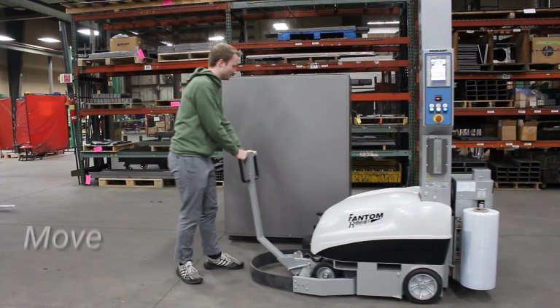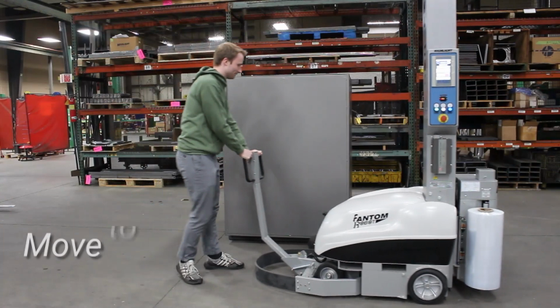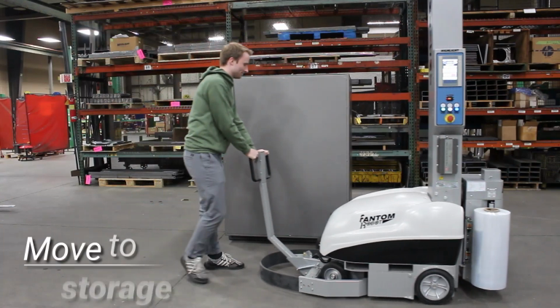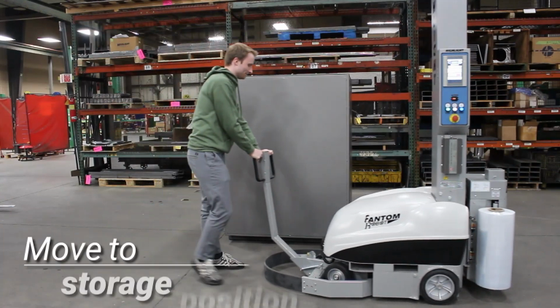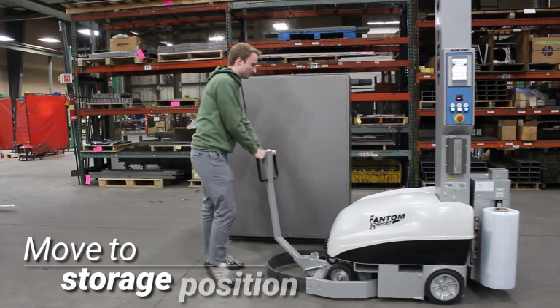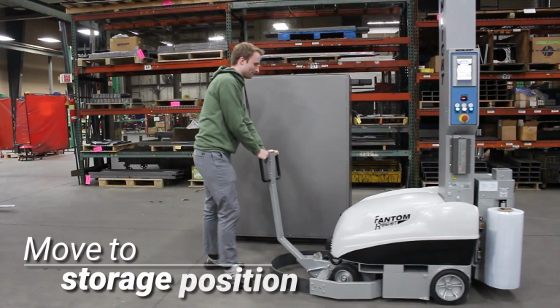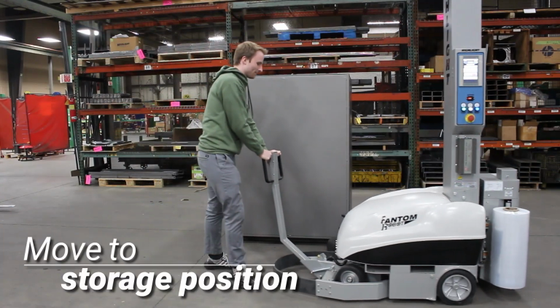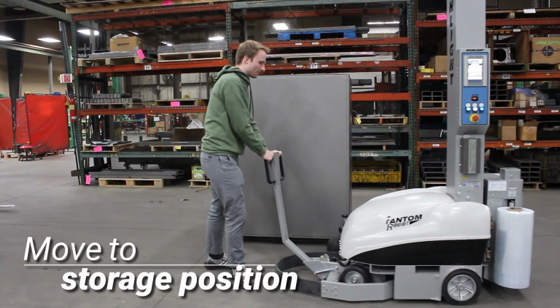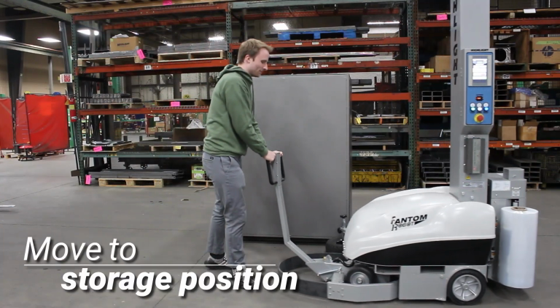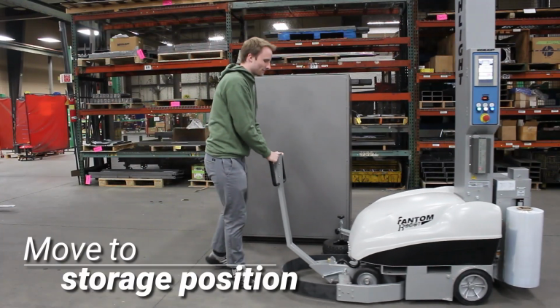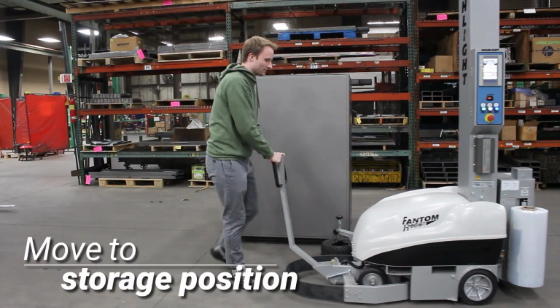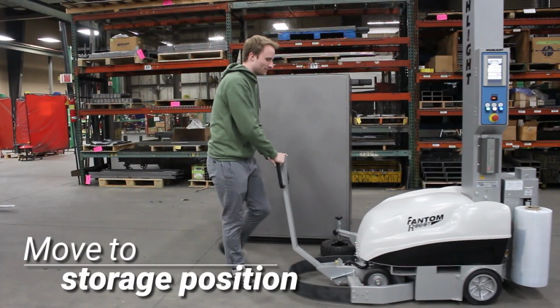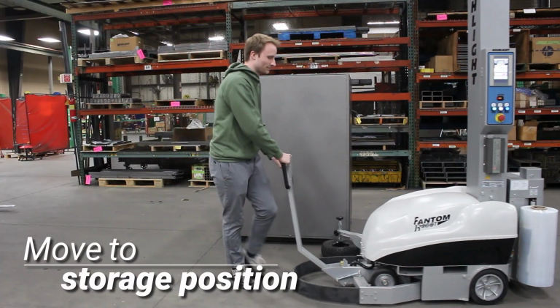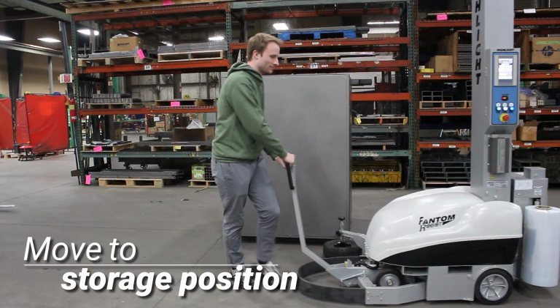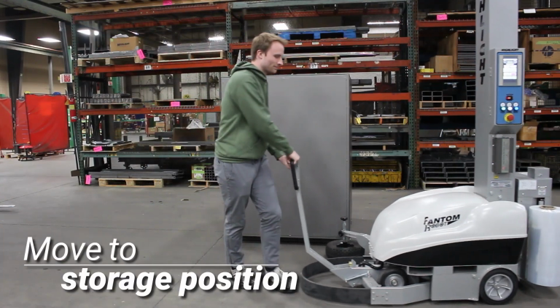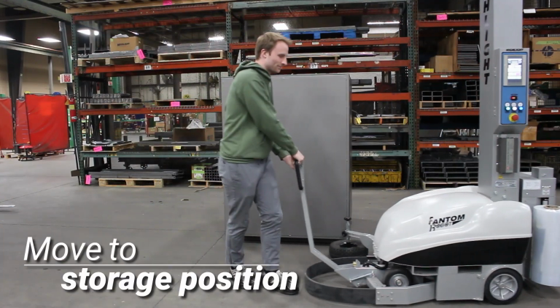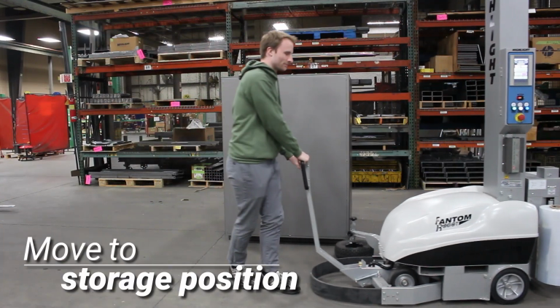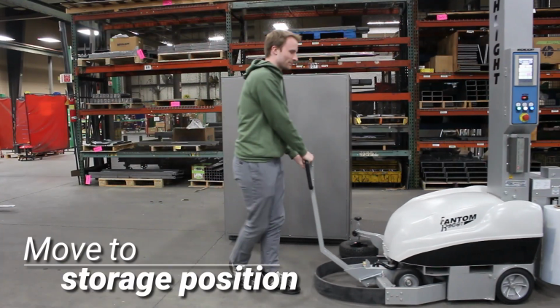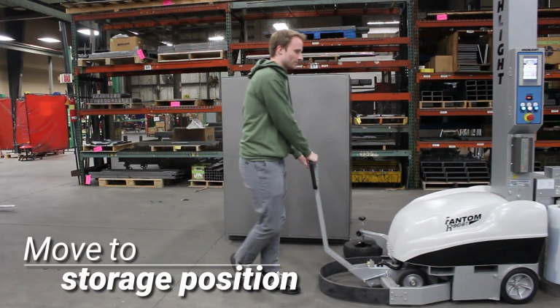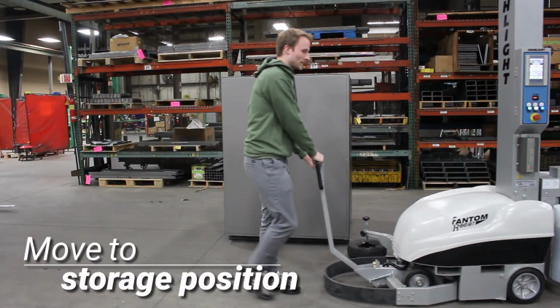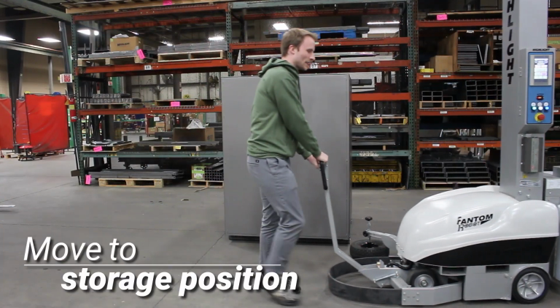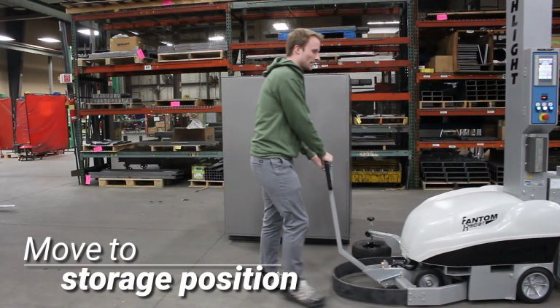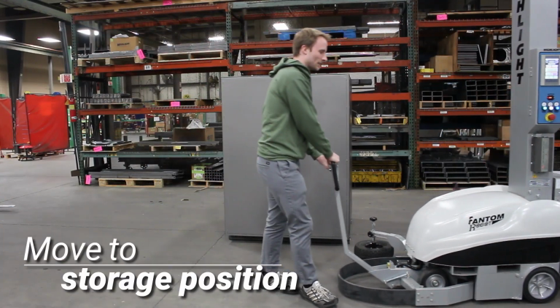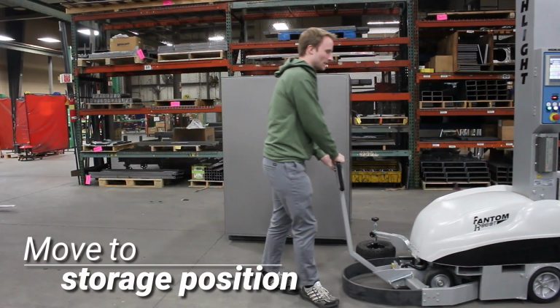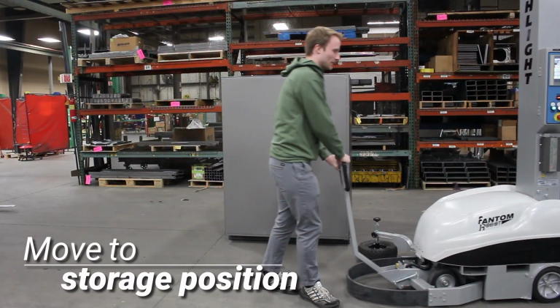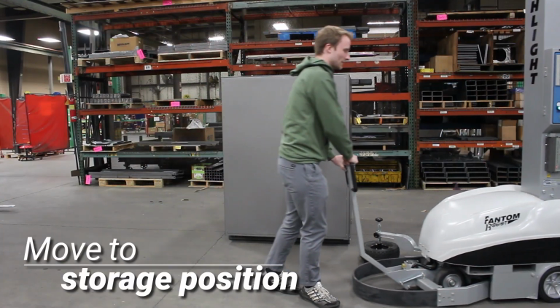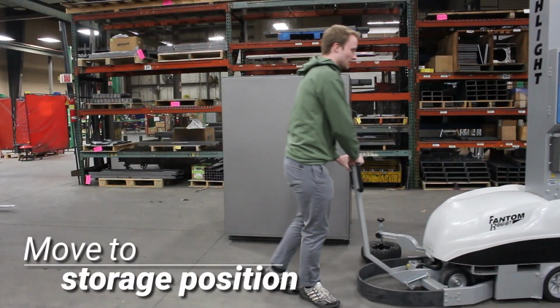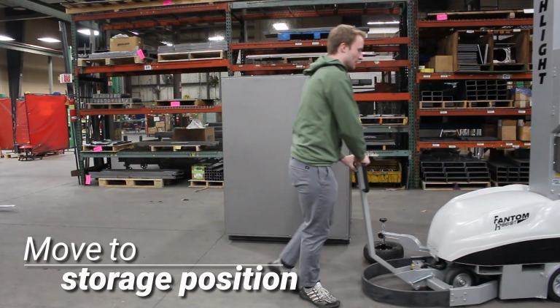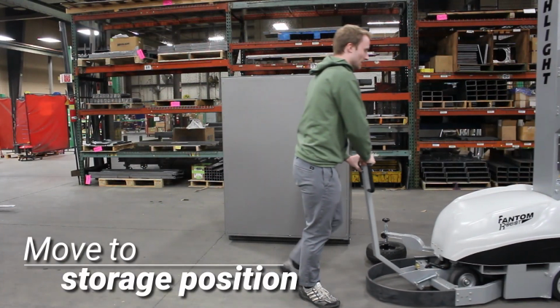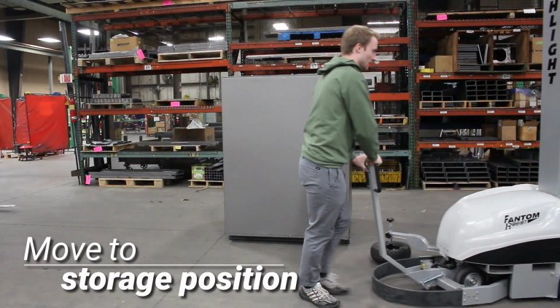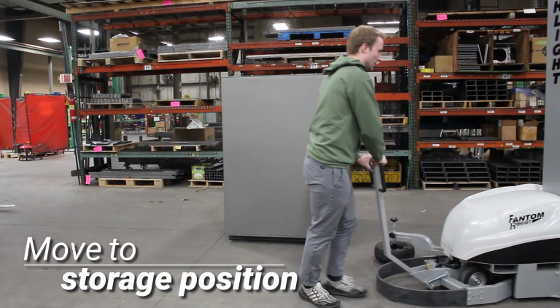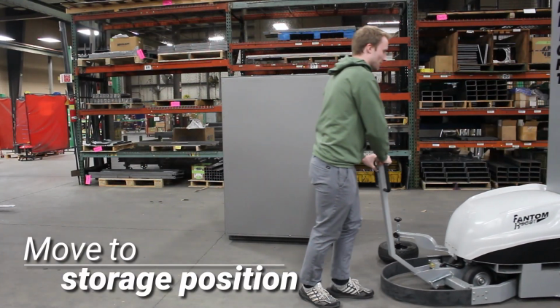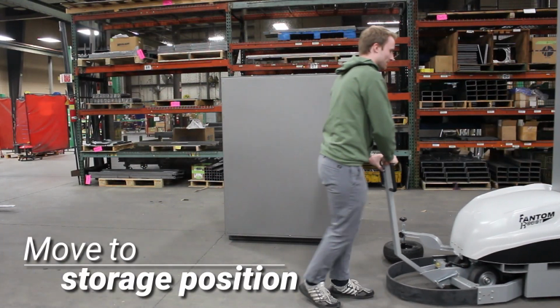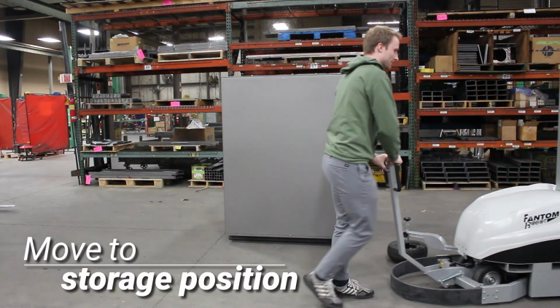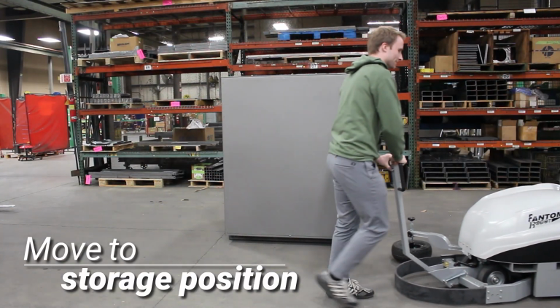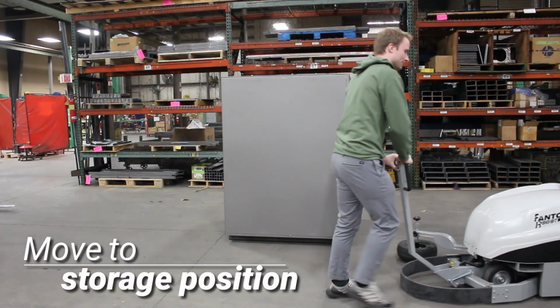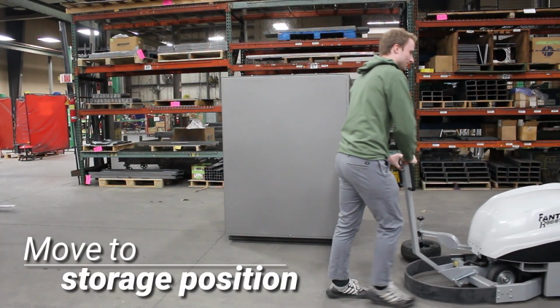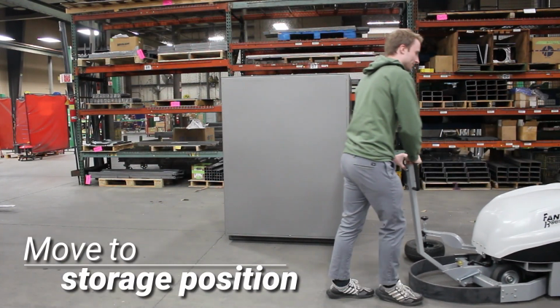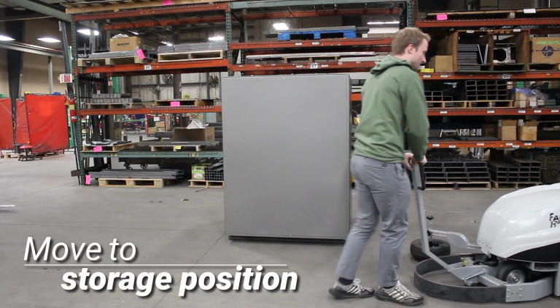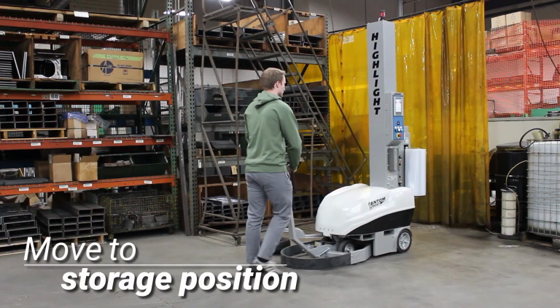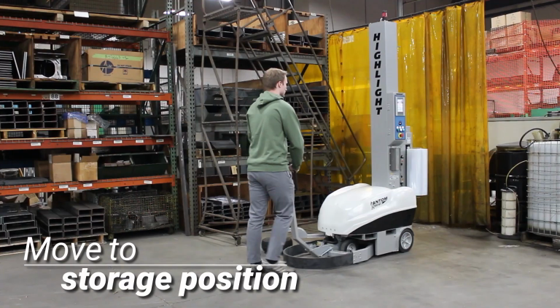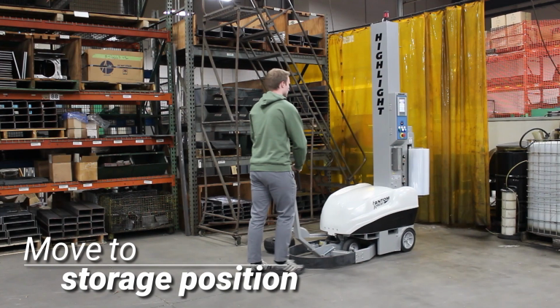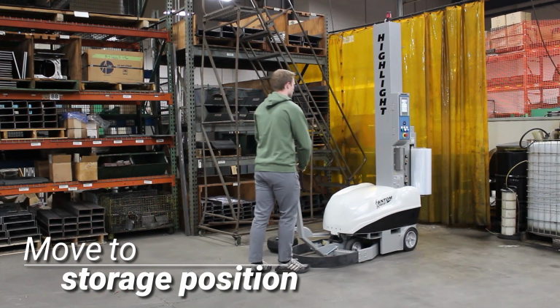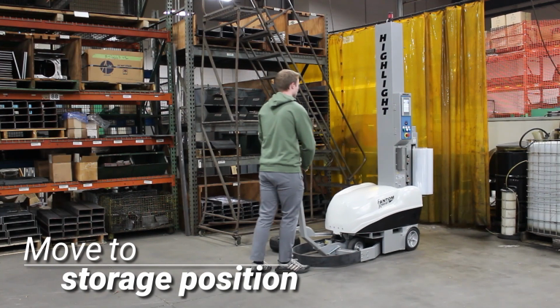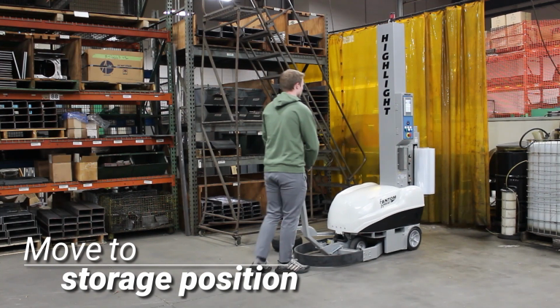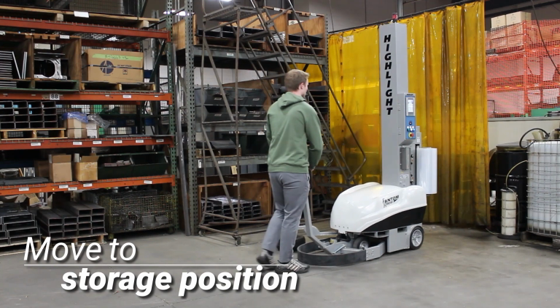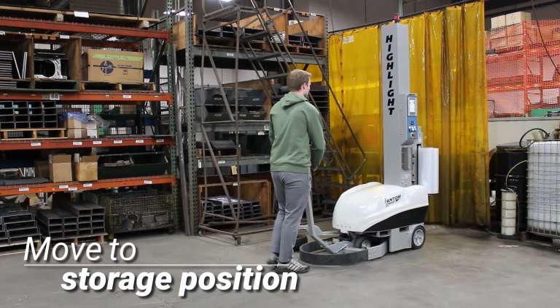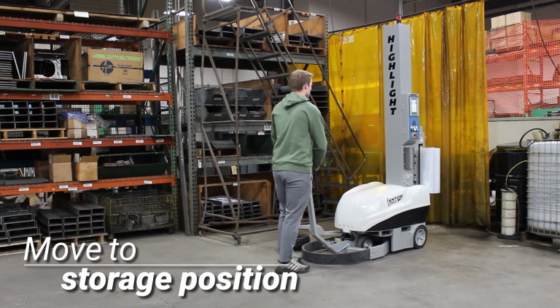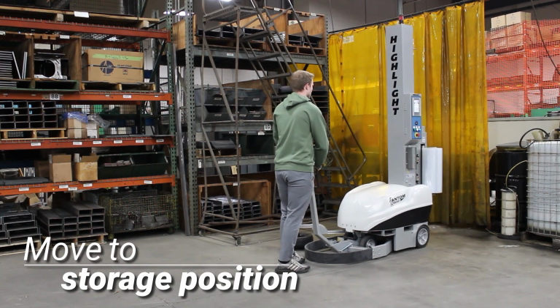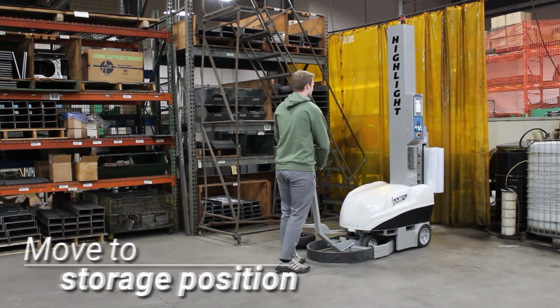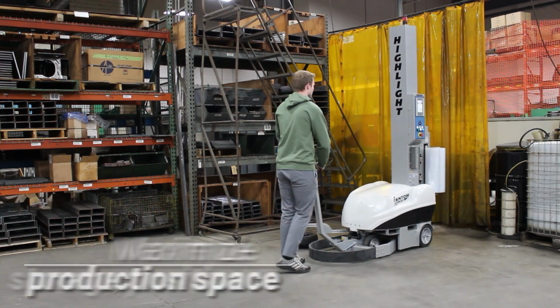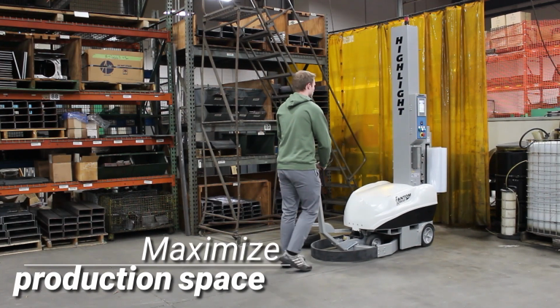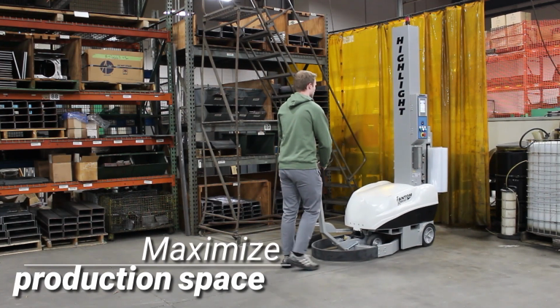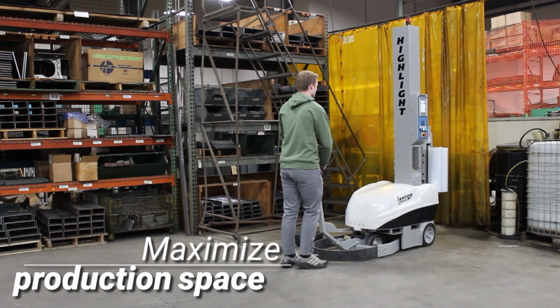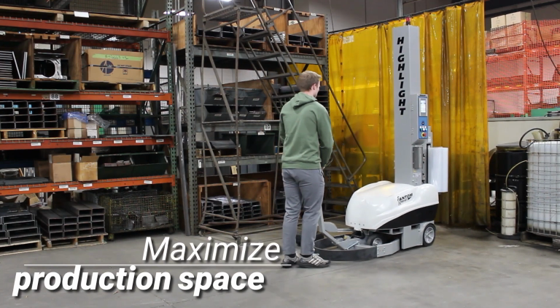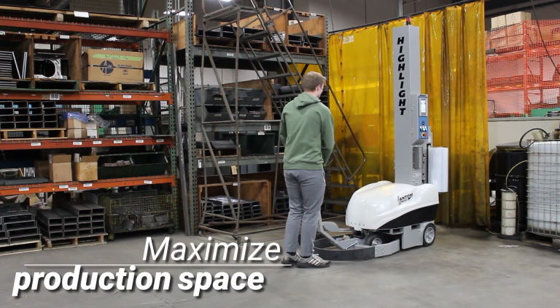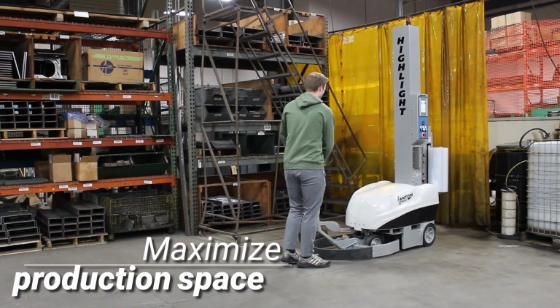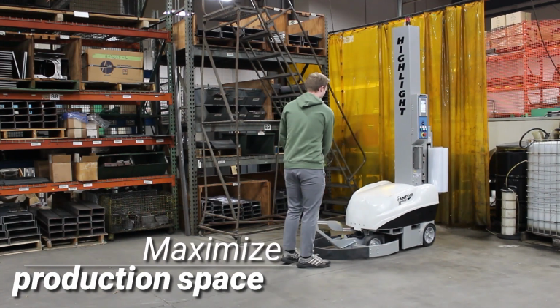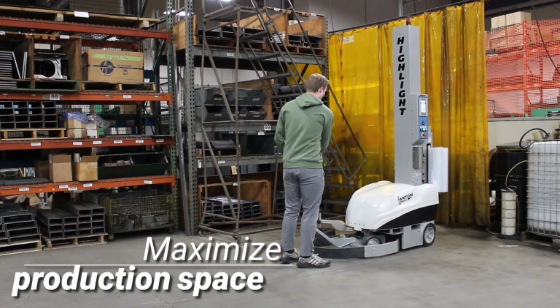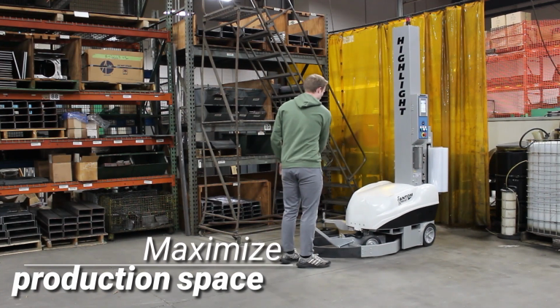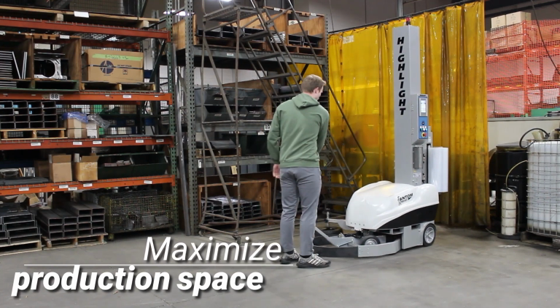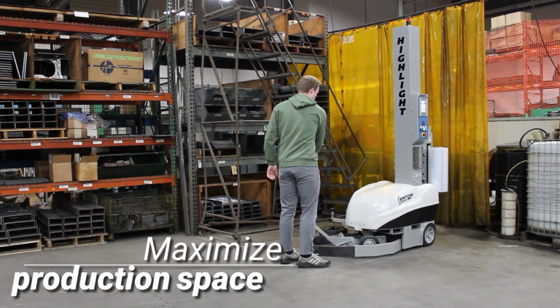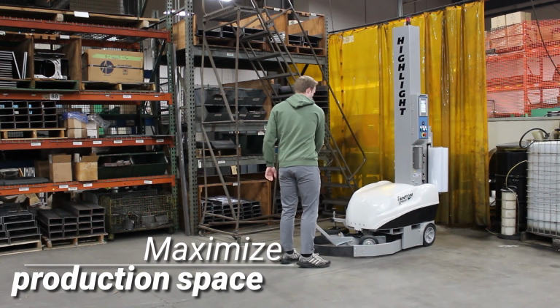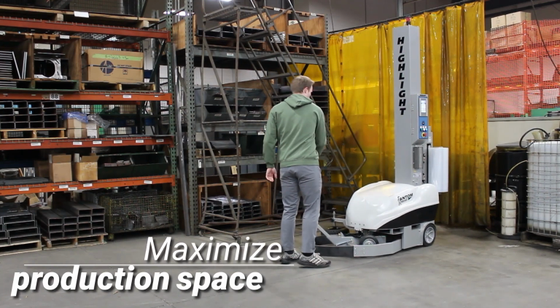When not in use, the Phantom Robot can be easily moved to a storage position, to help maximize your production space.